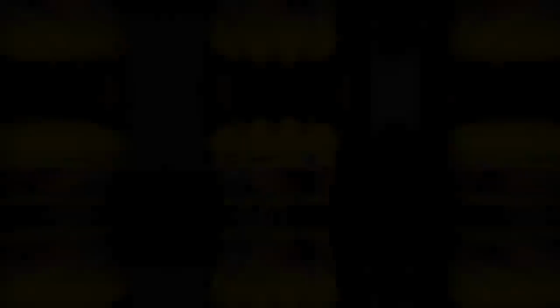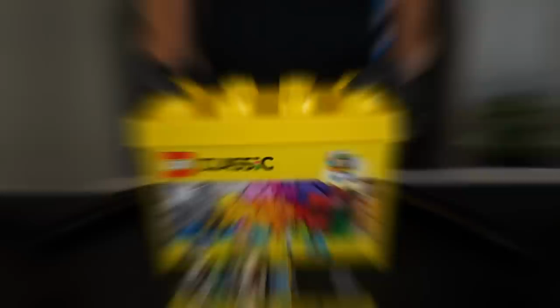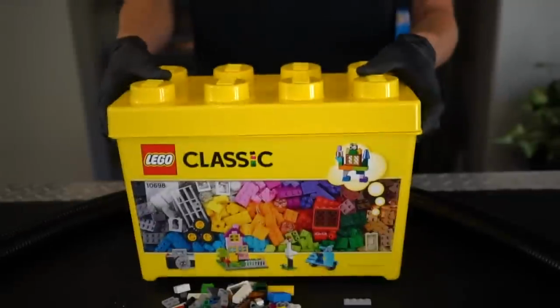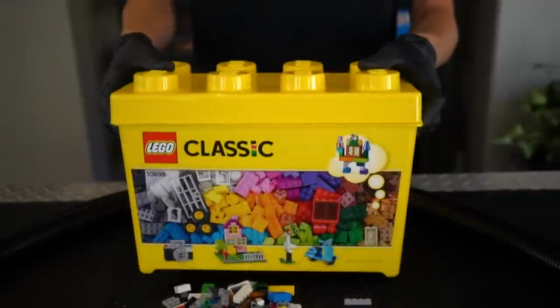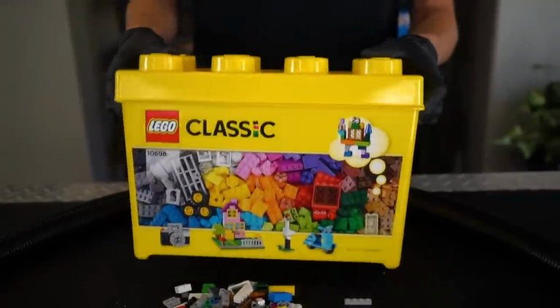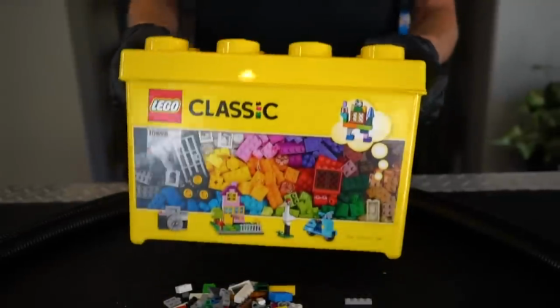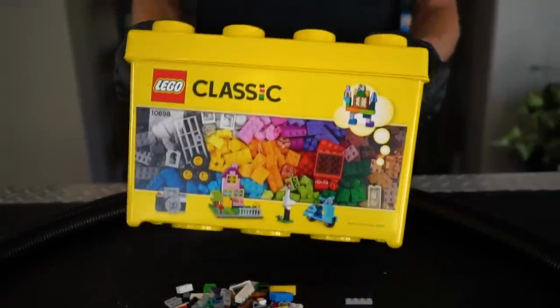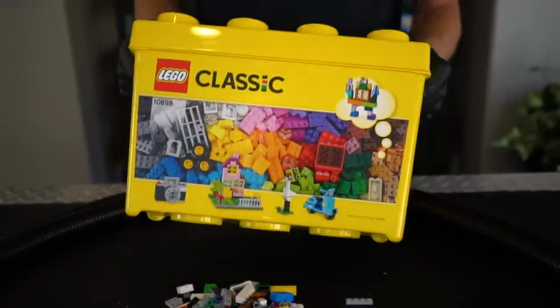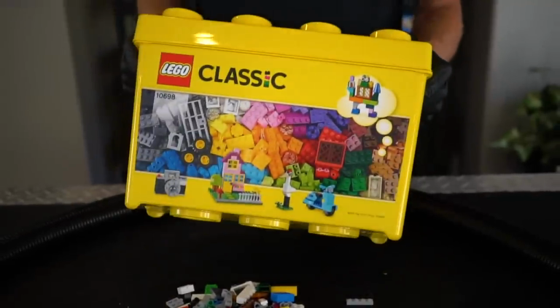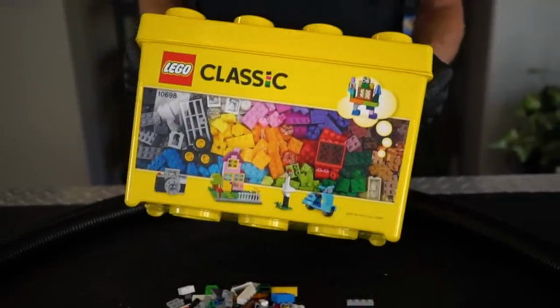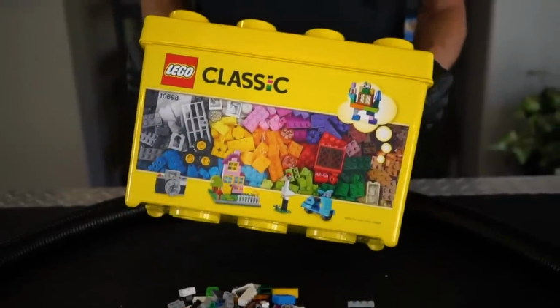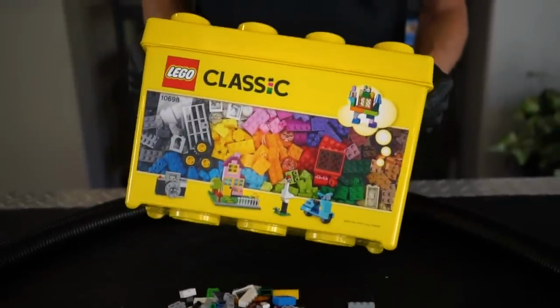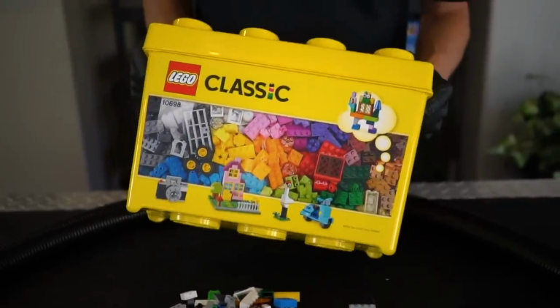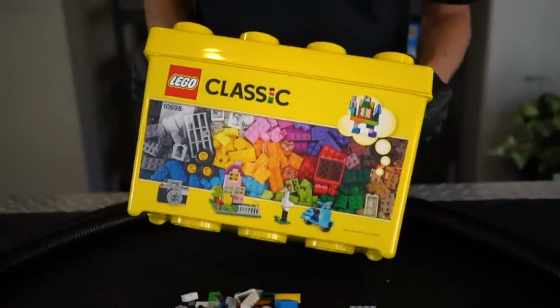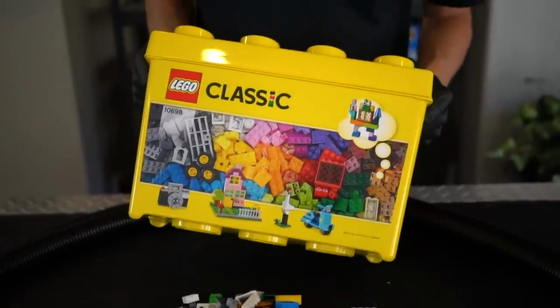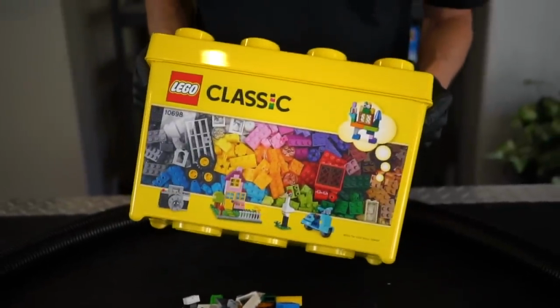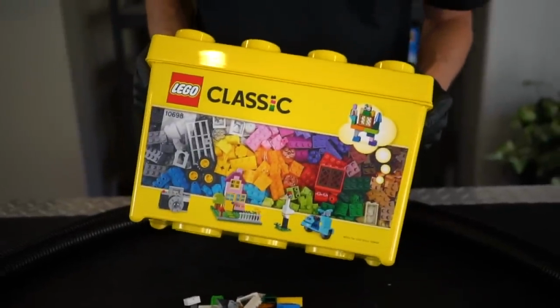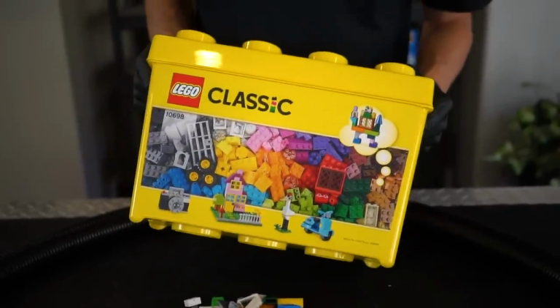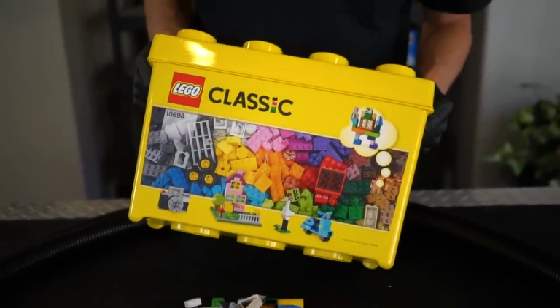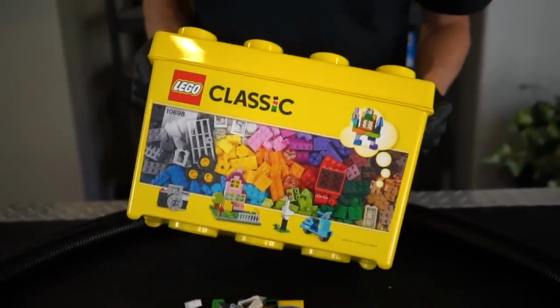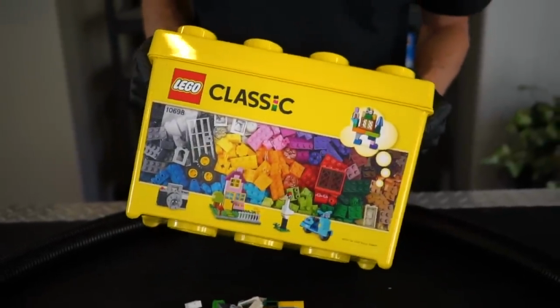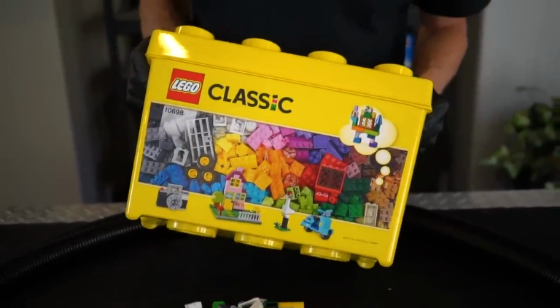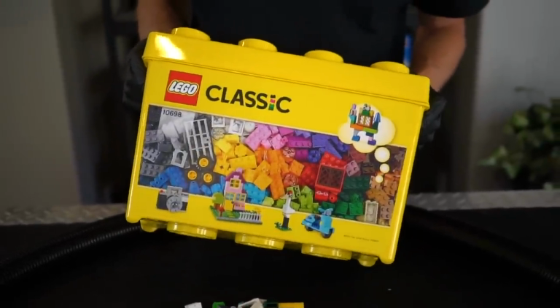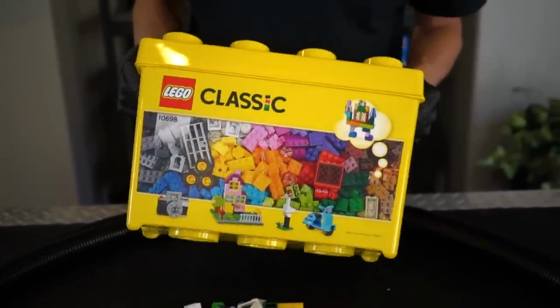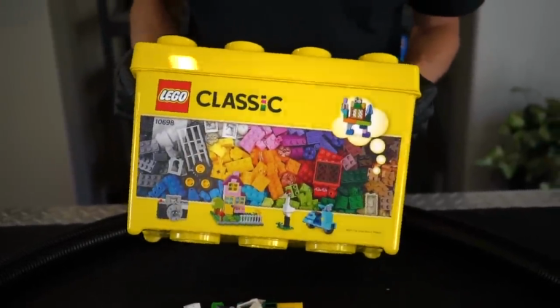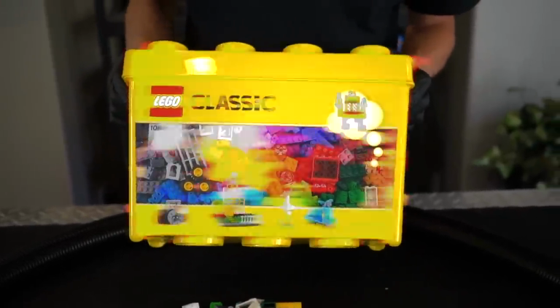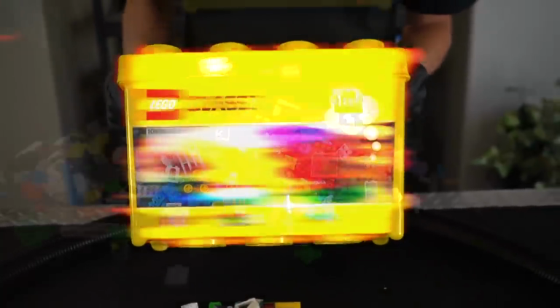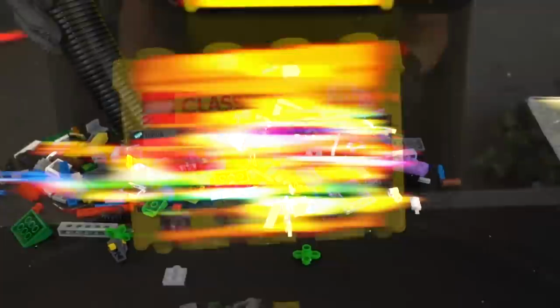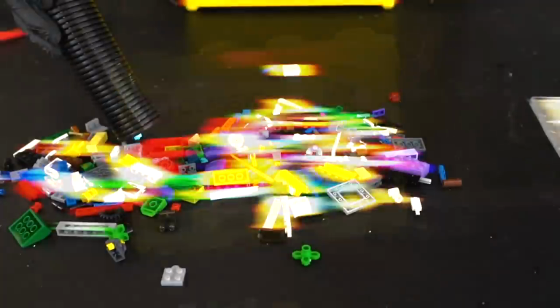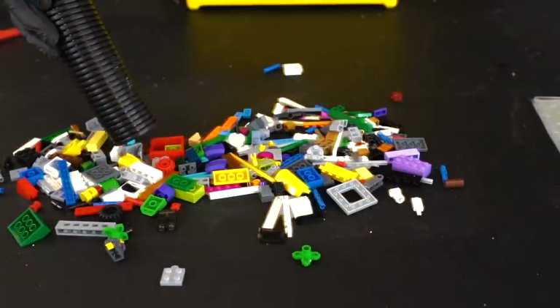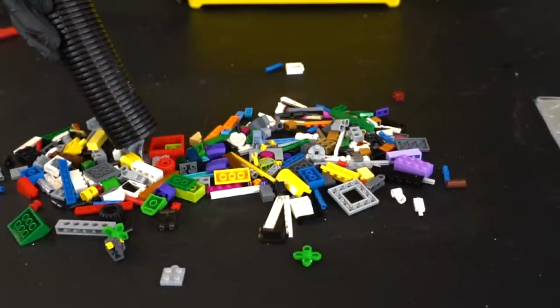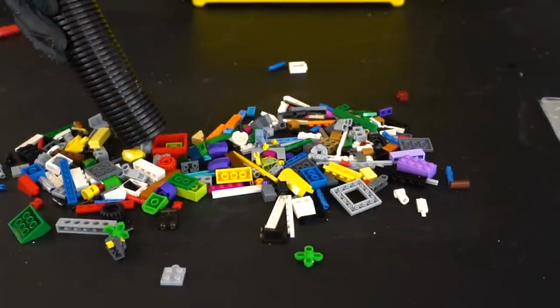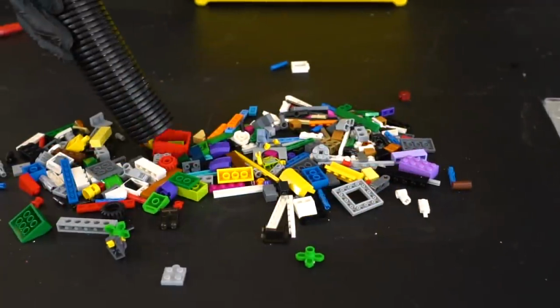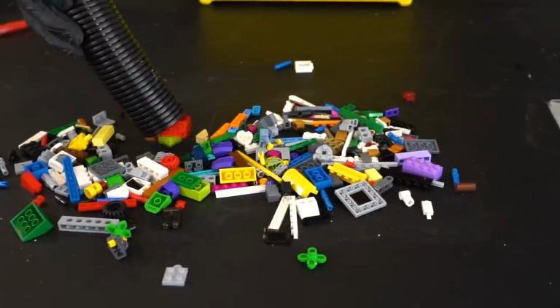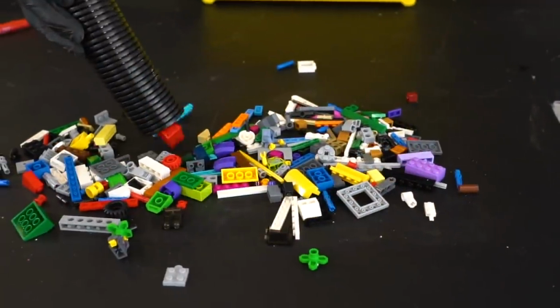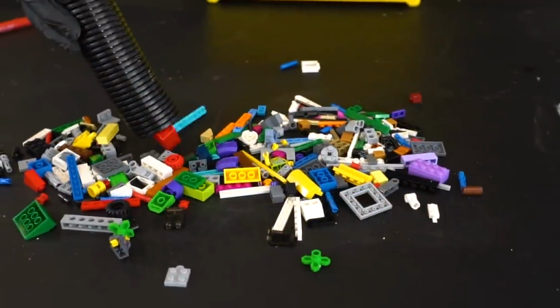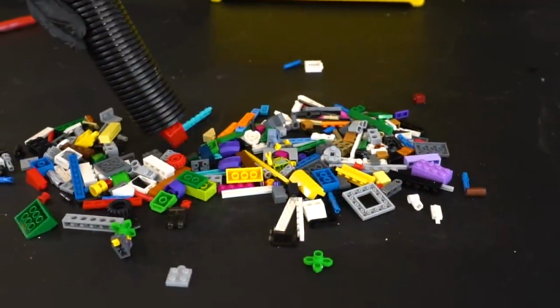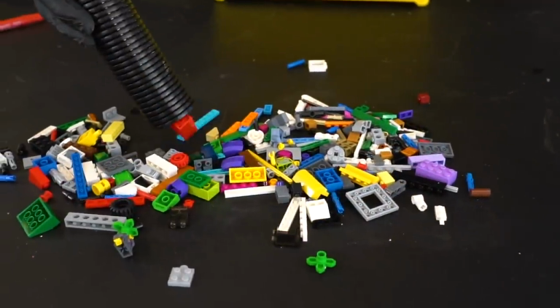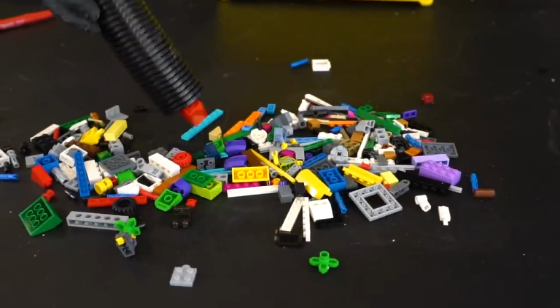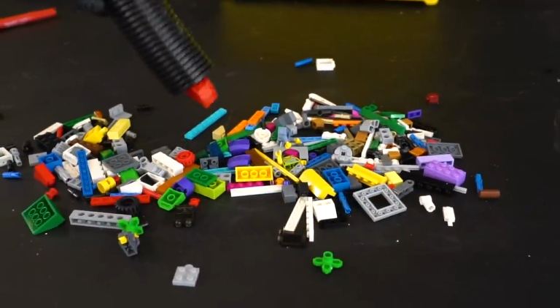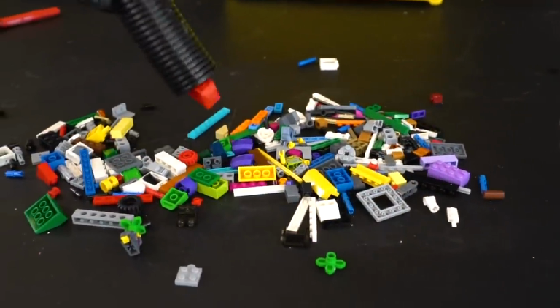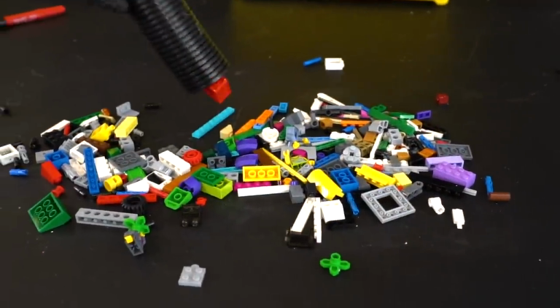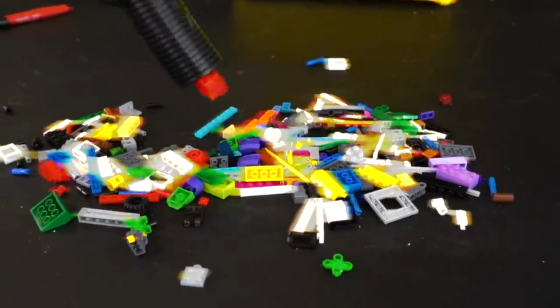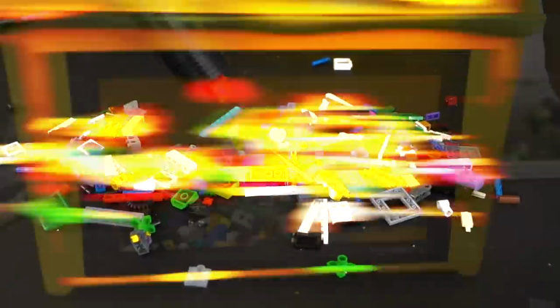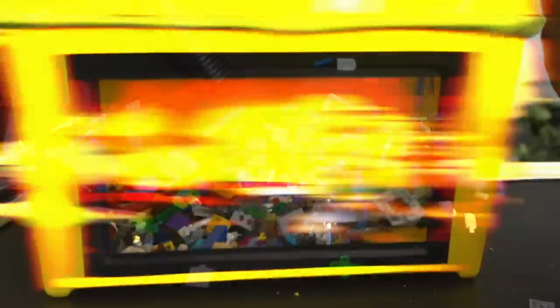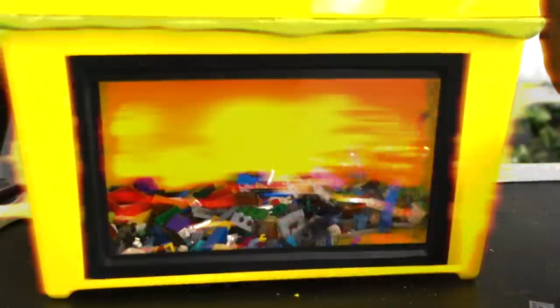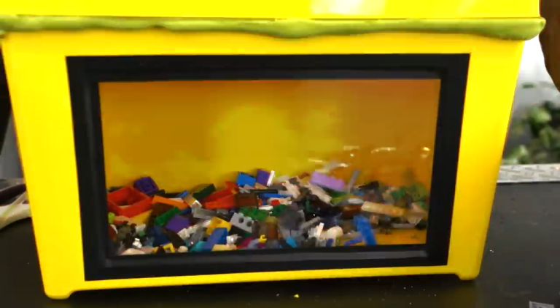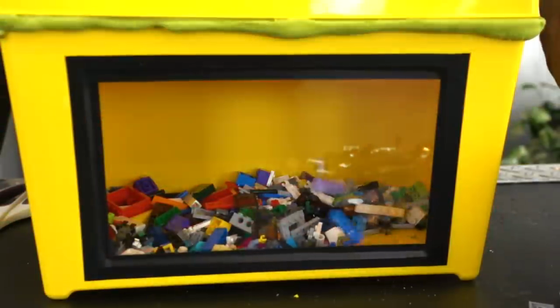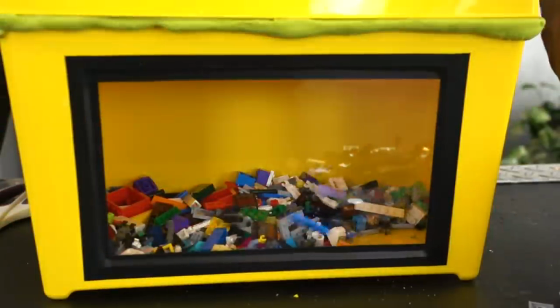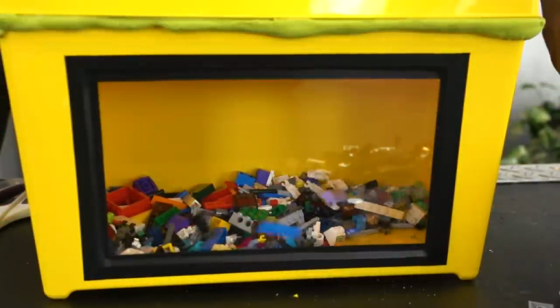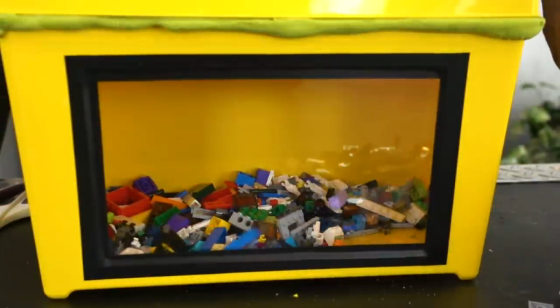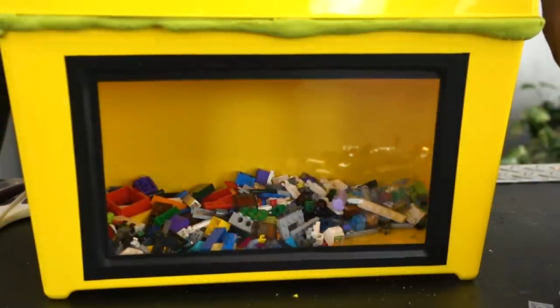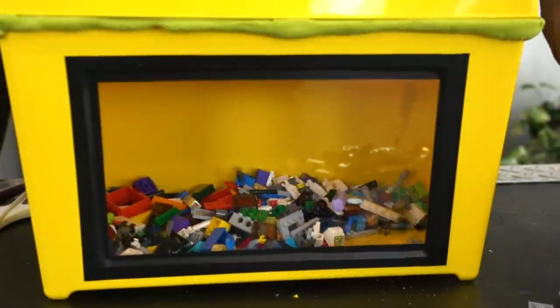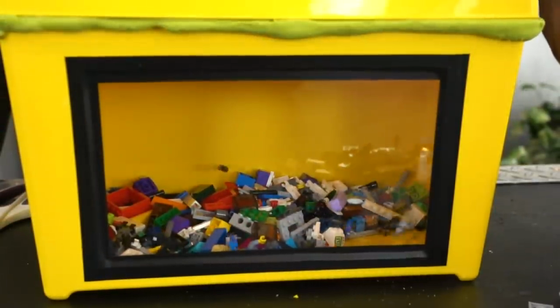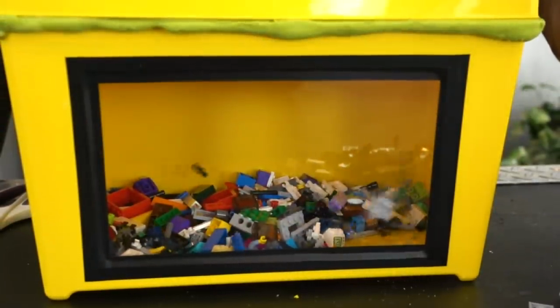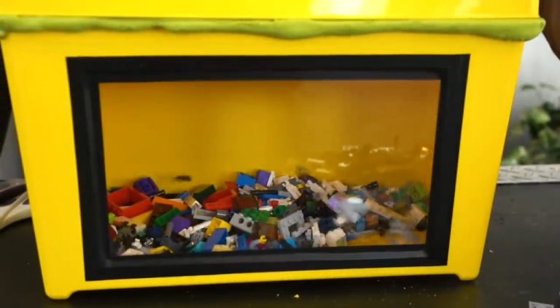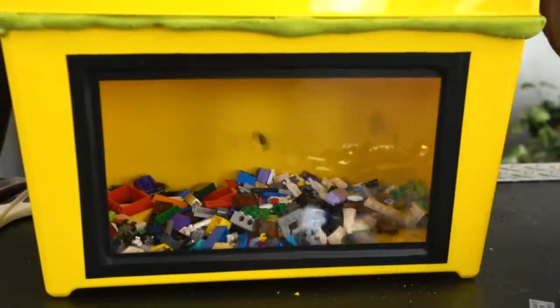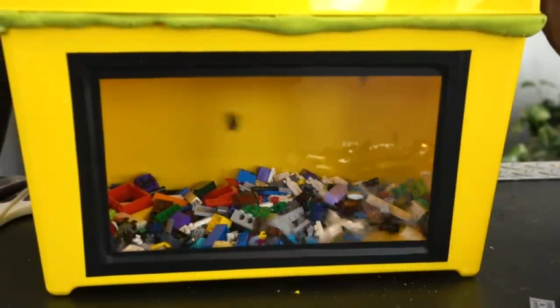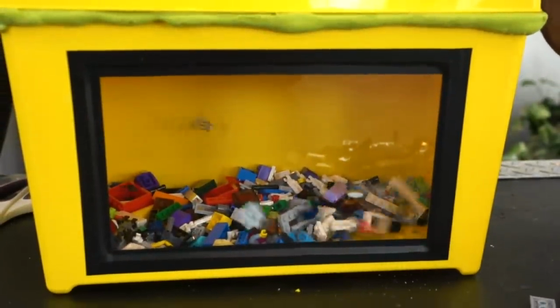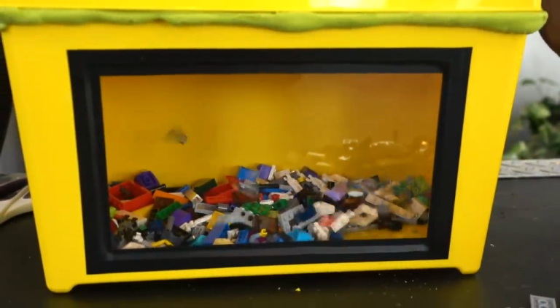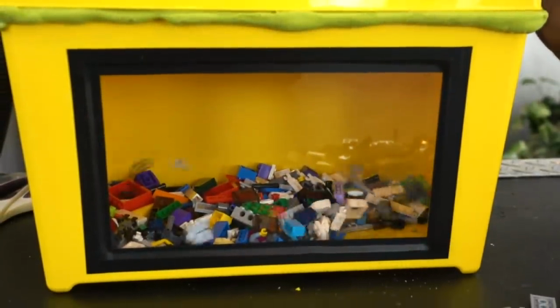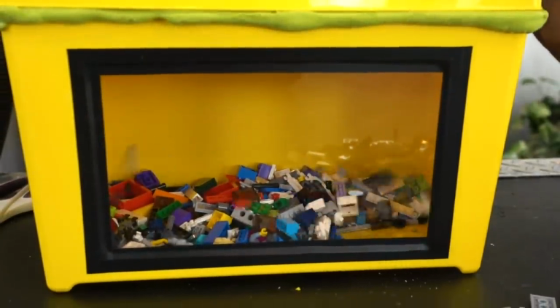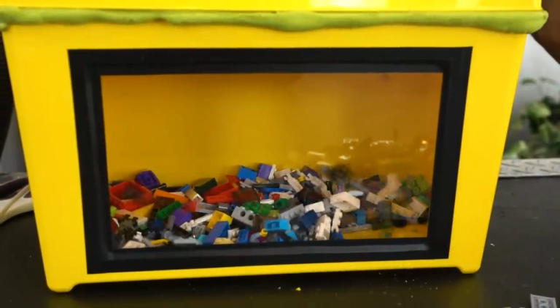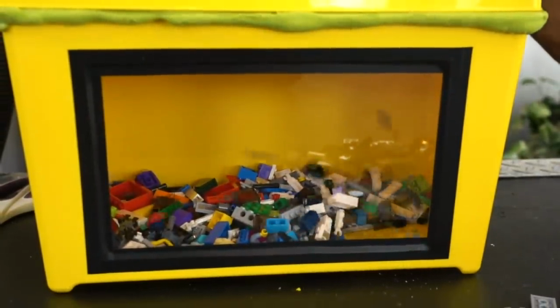In this video we're going to be showing you how to take this Lego brick container and transform it into a vacuum that can suck up and then store all of your Lego brick pieces.